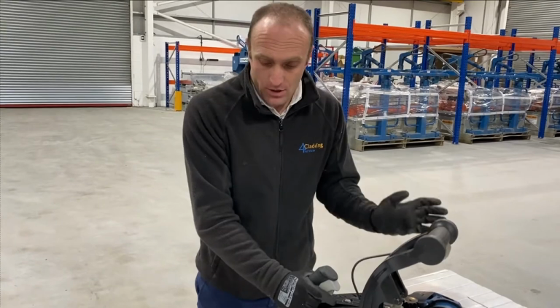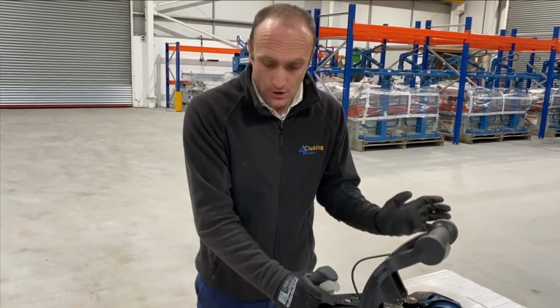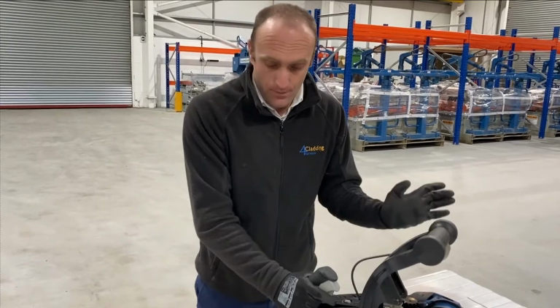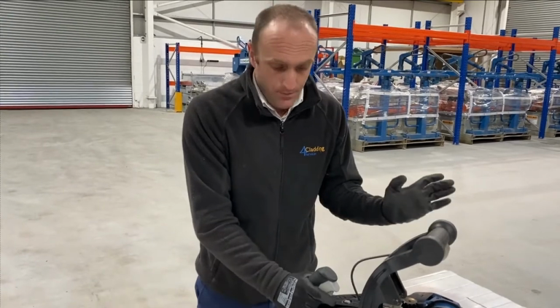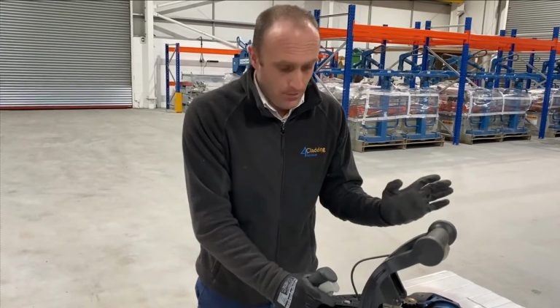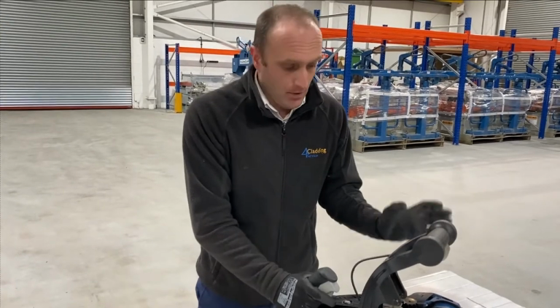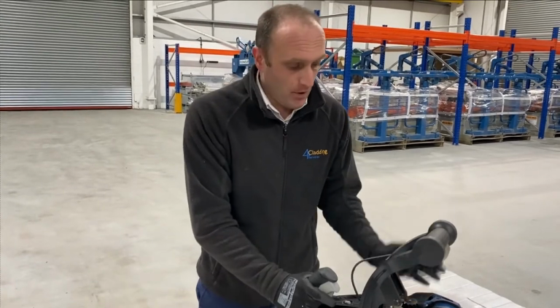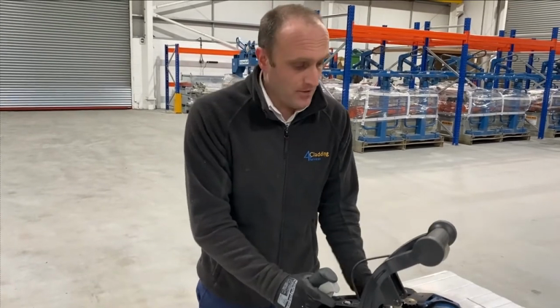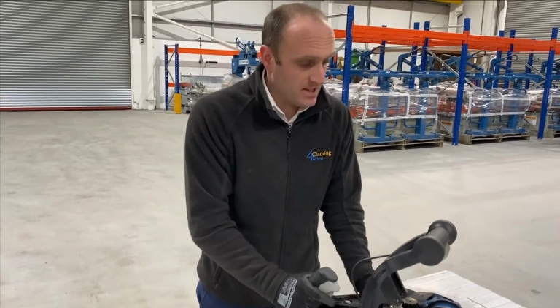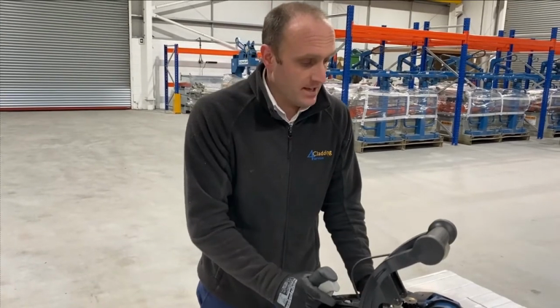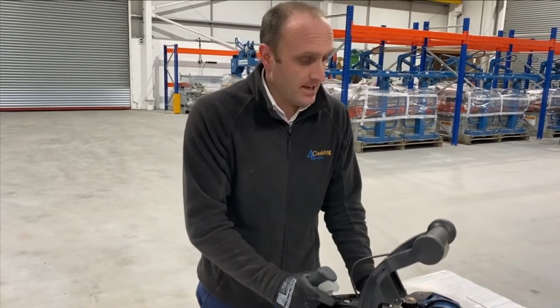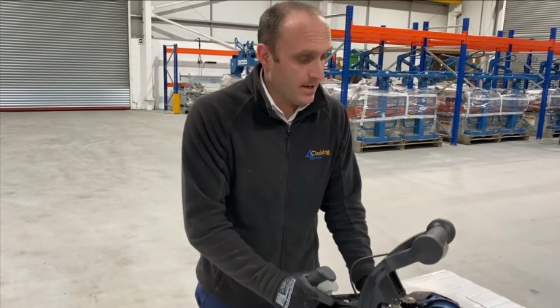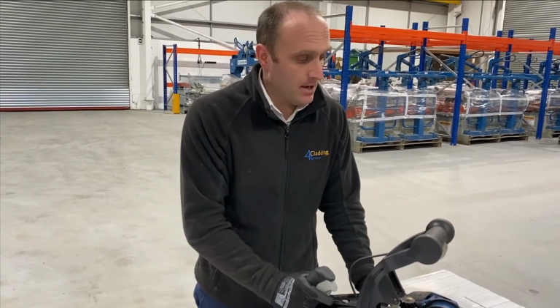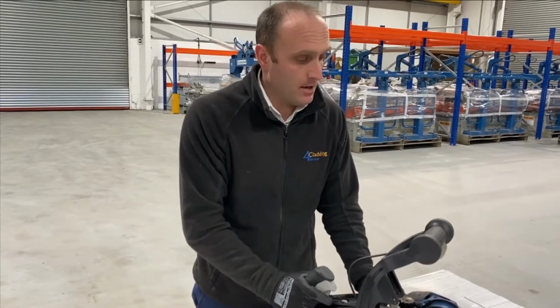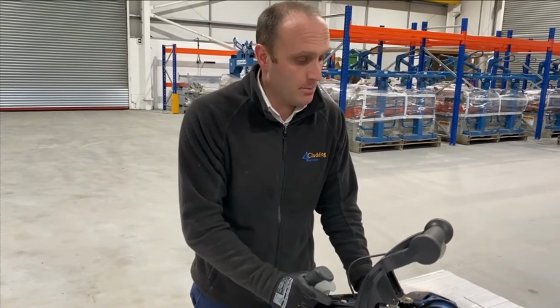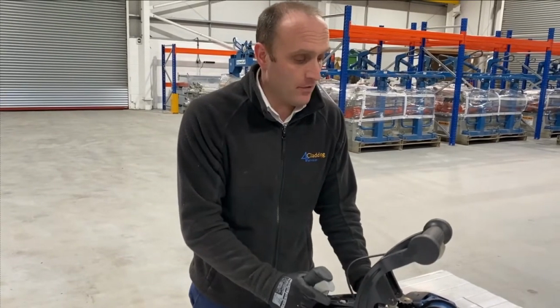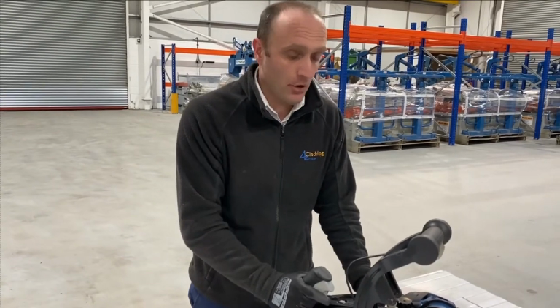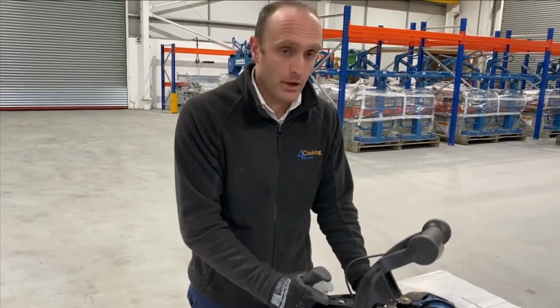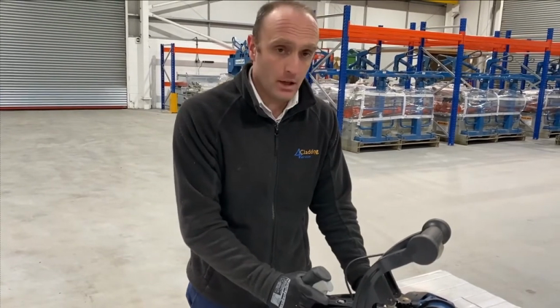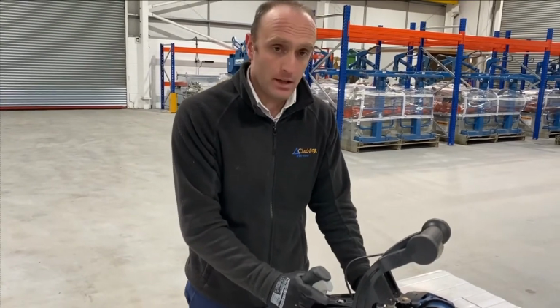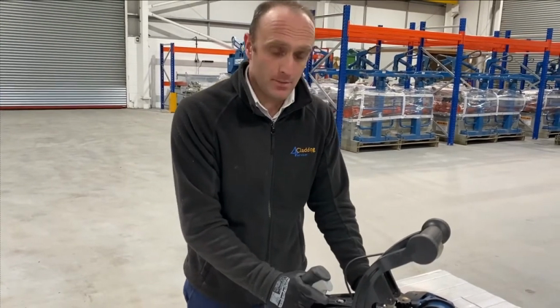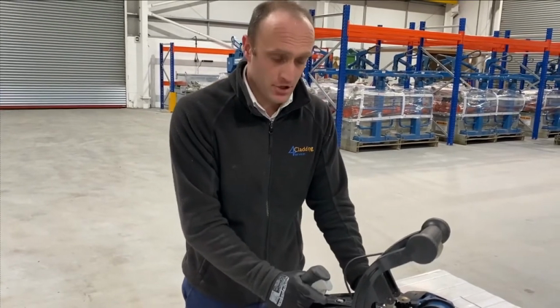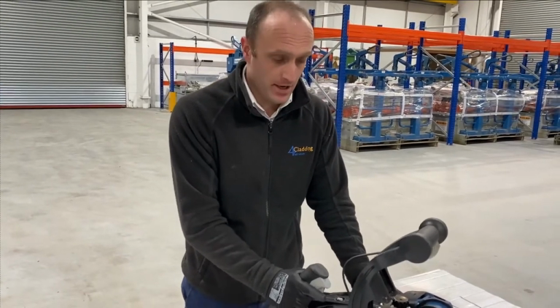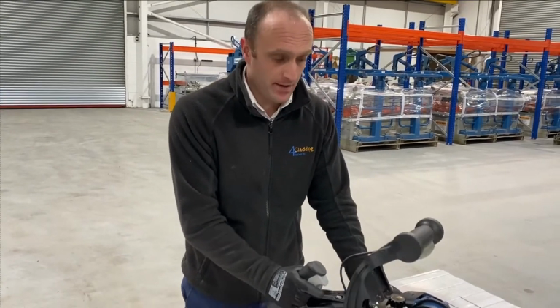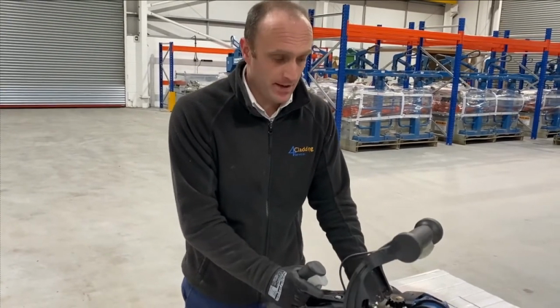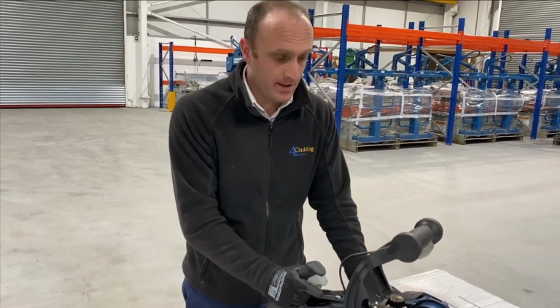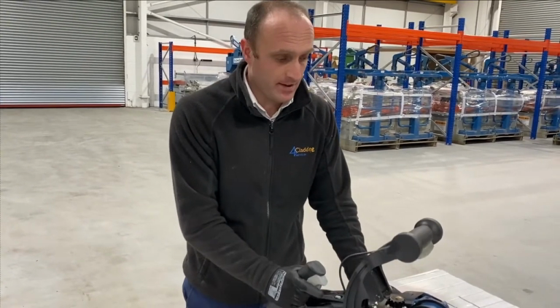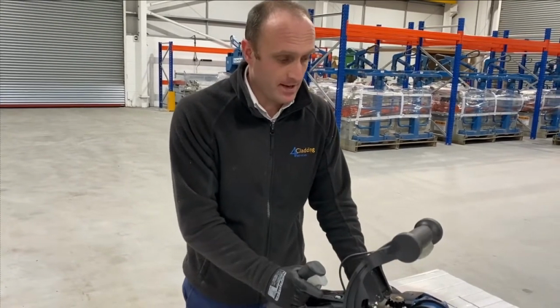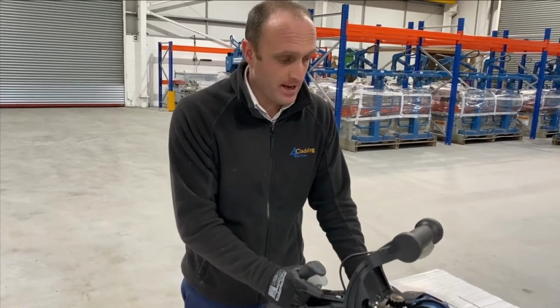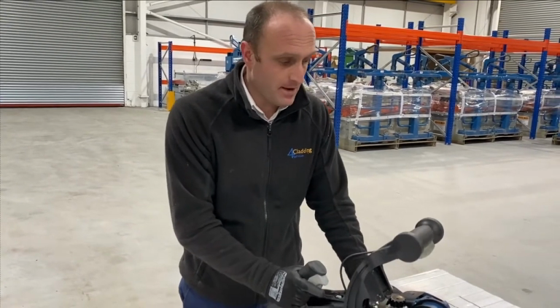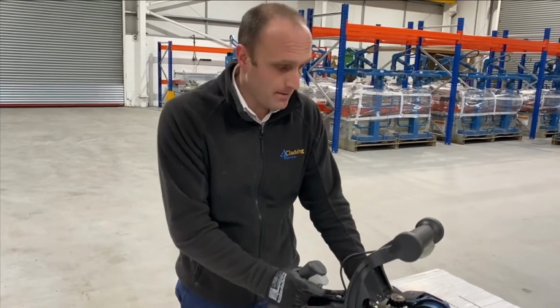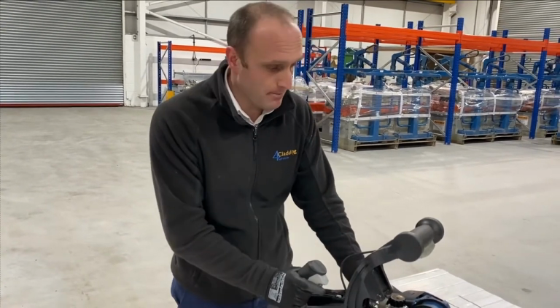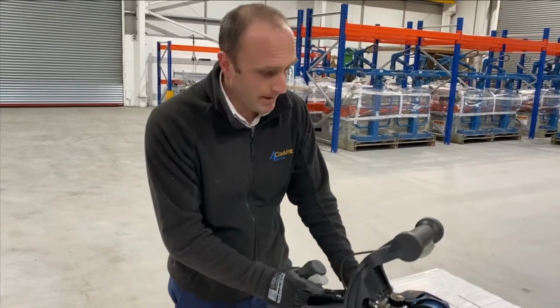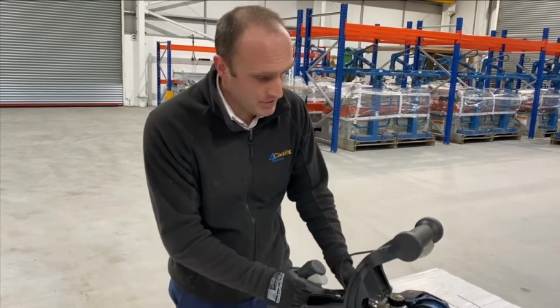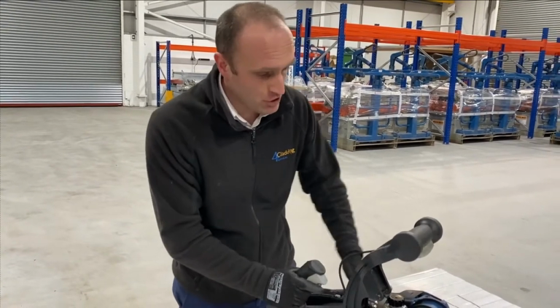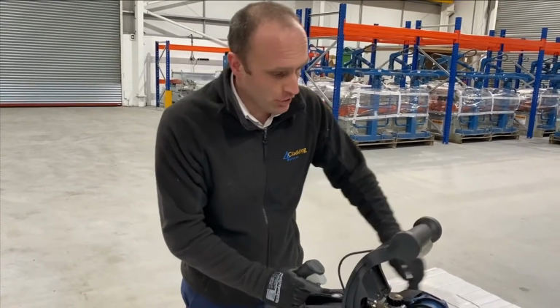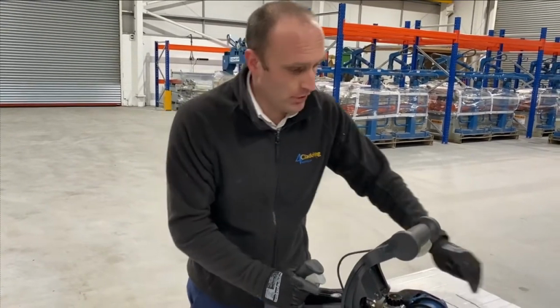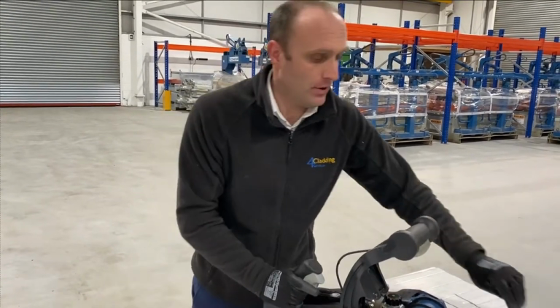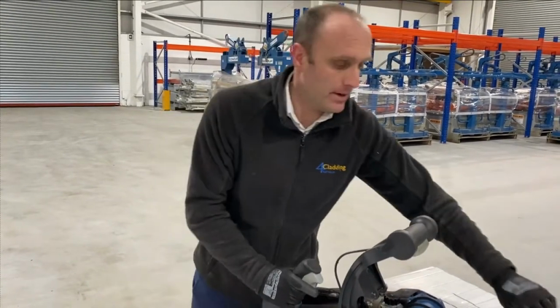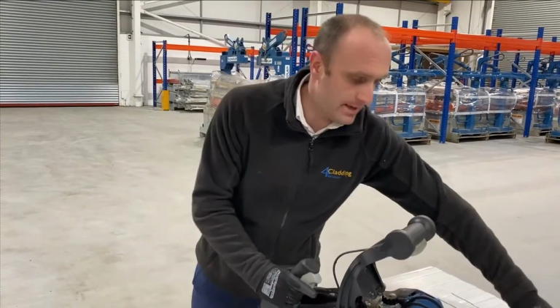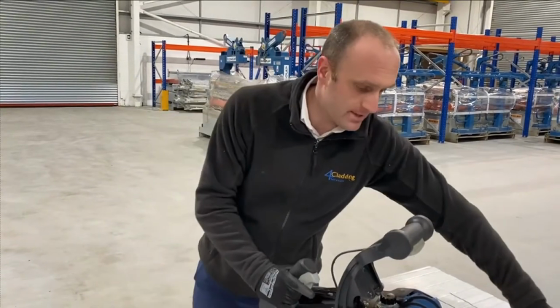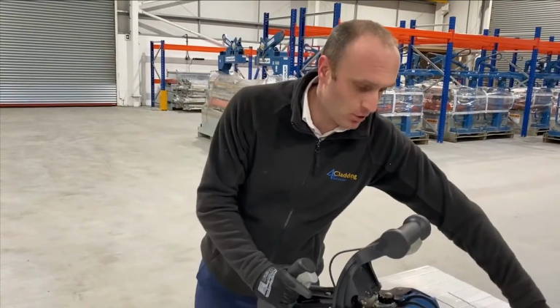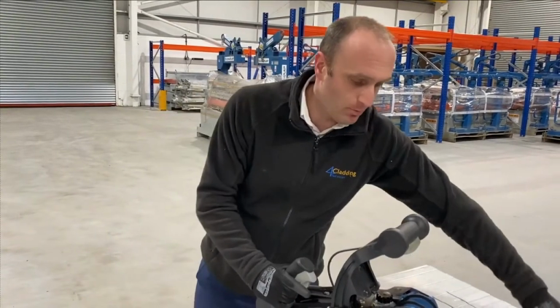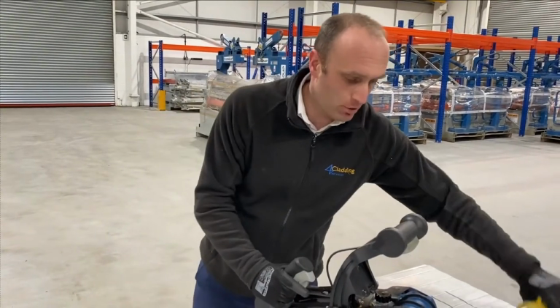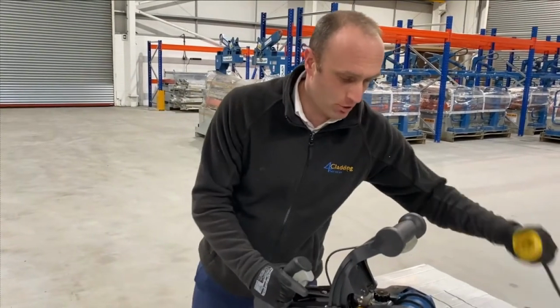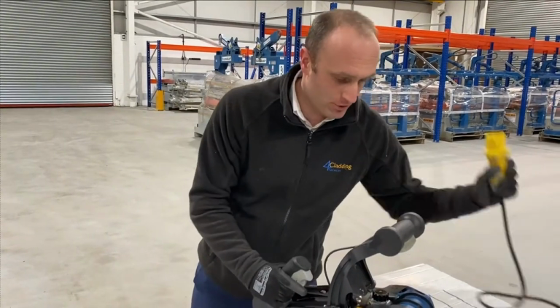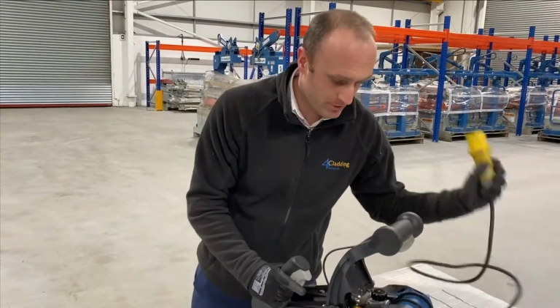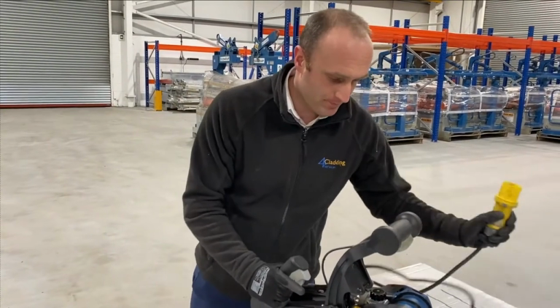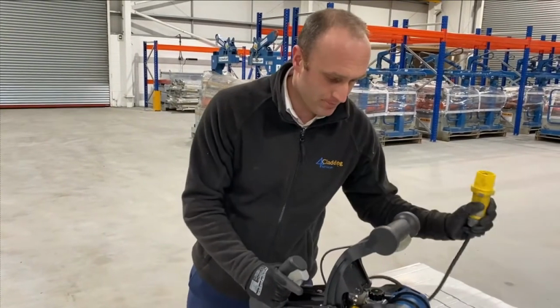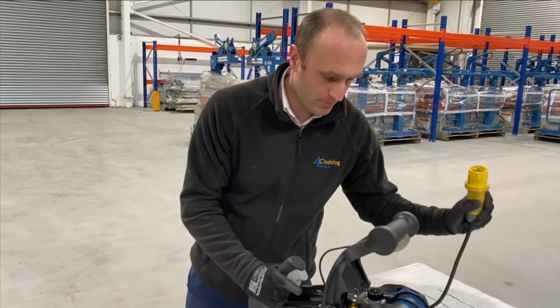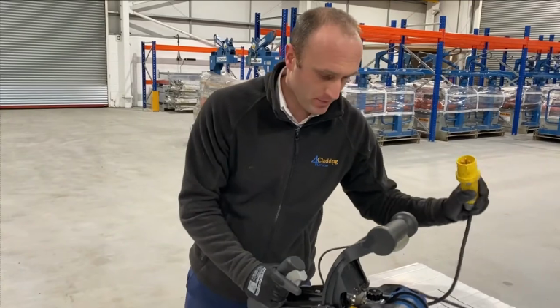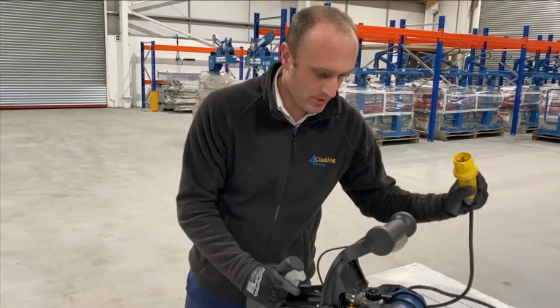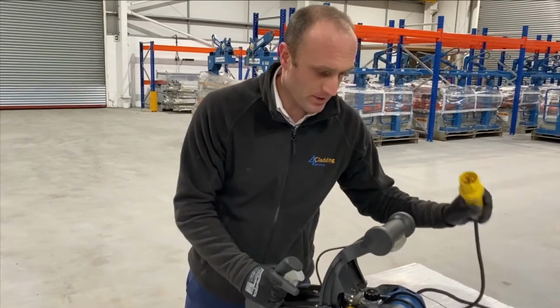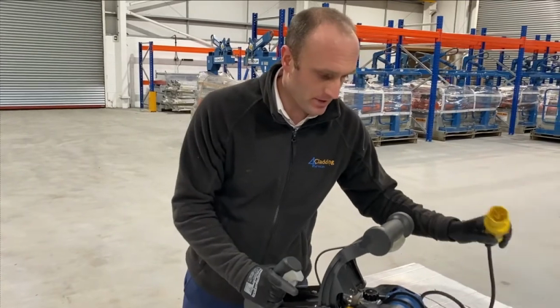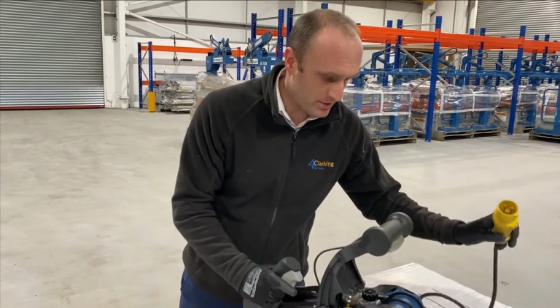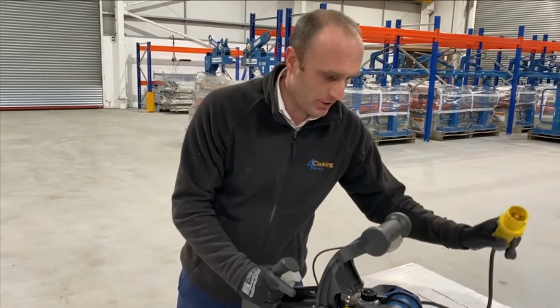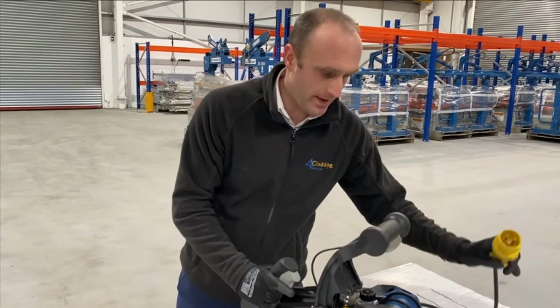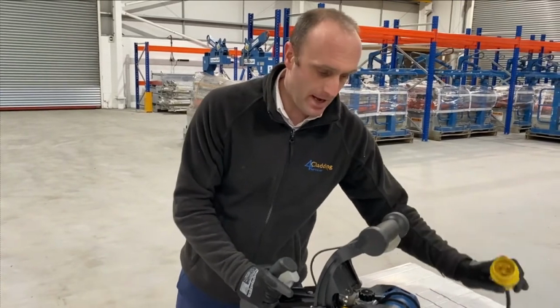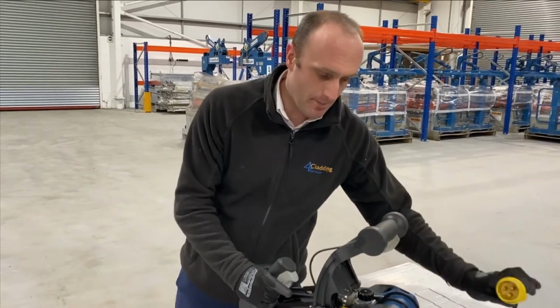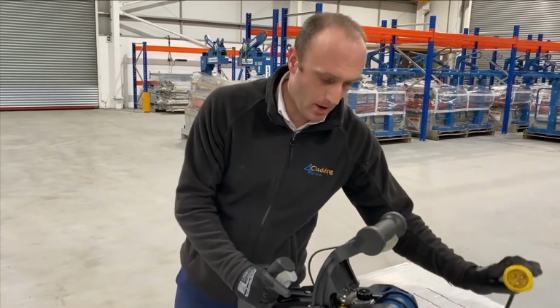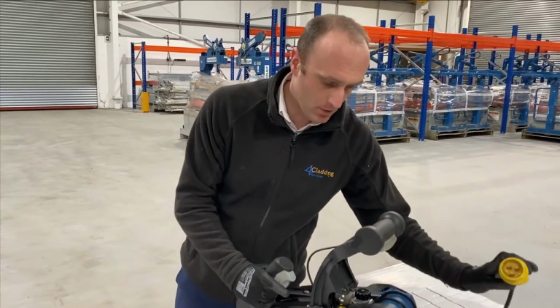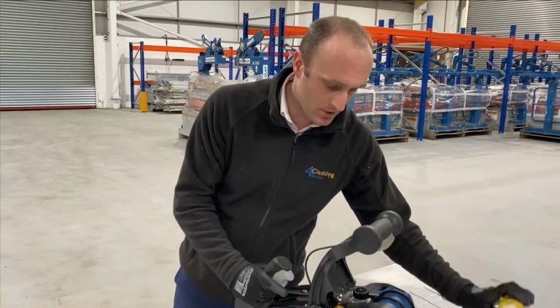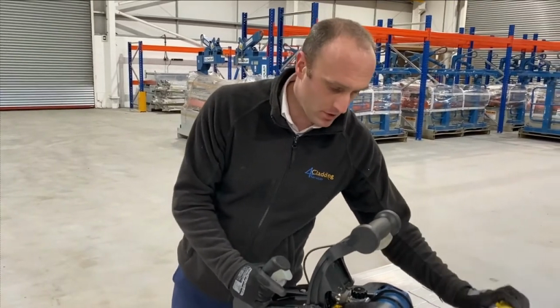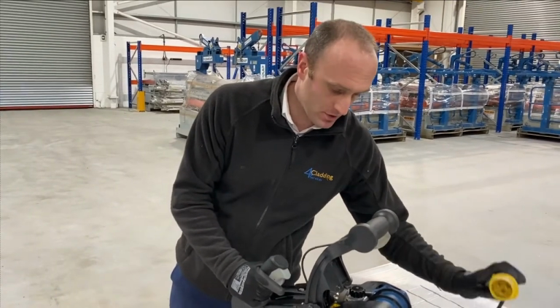So obviously before you clean the machine at the end of the day, make sure it's unplugged and not connected to any power source.